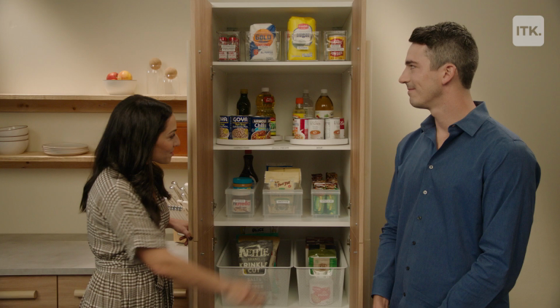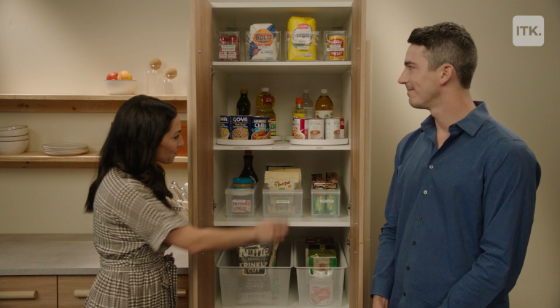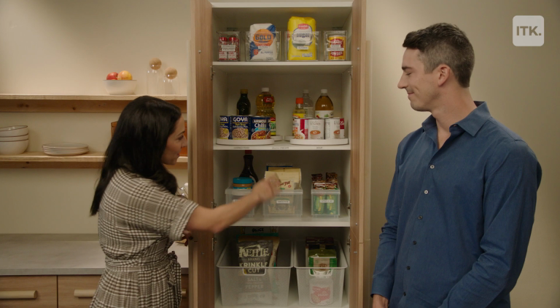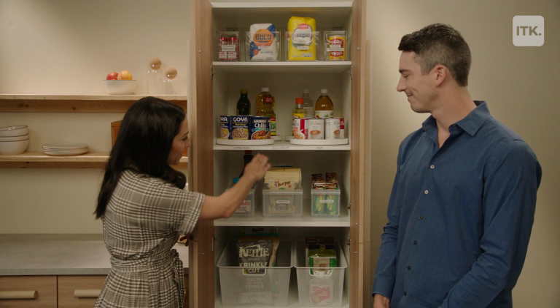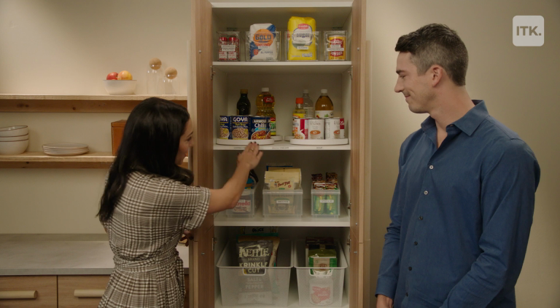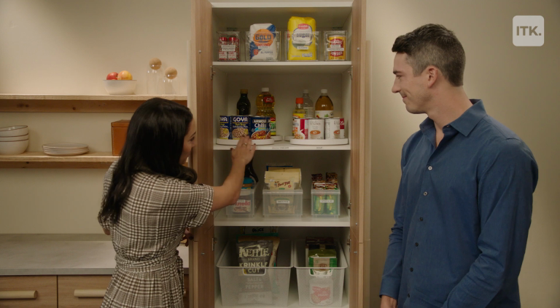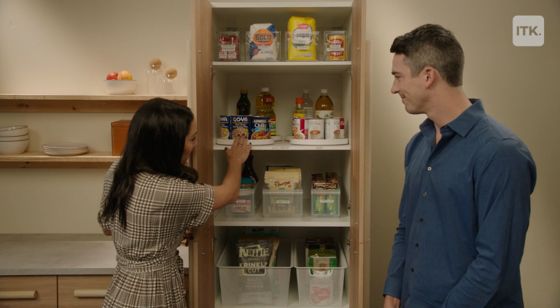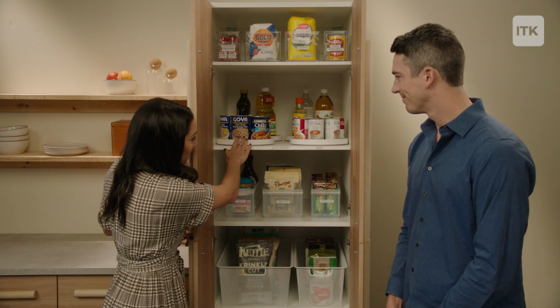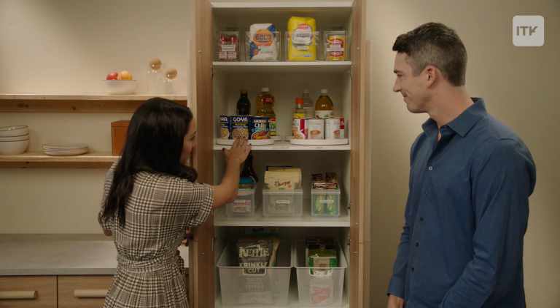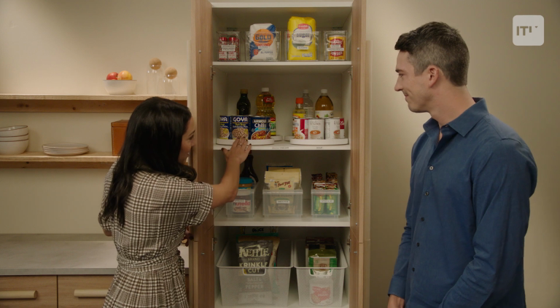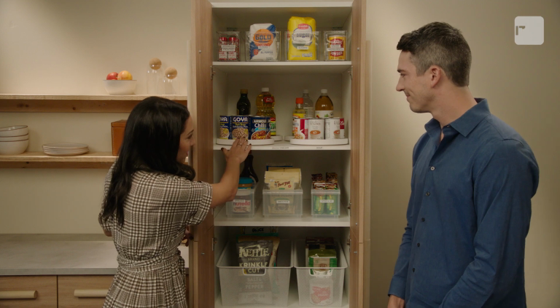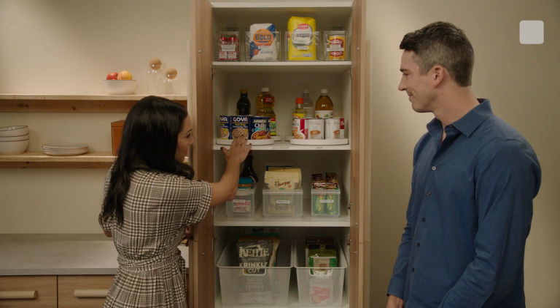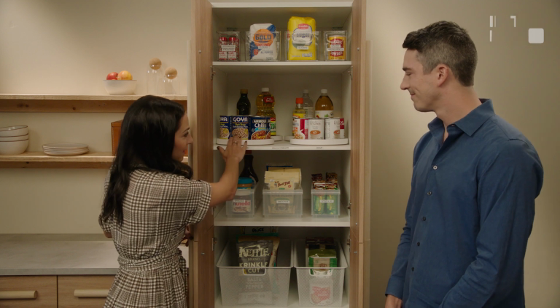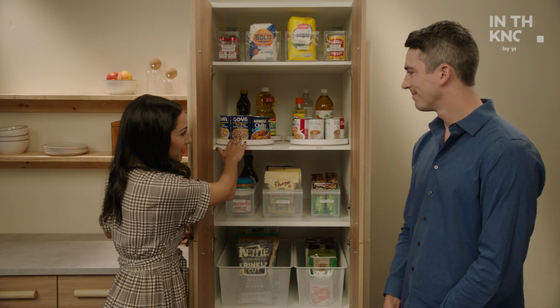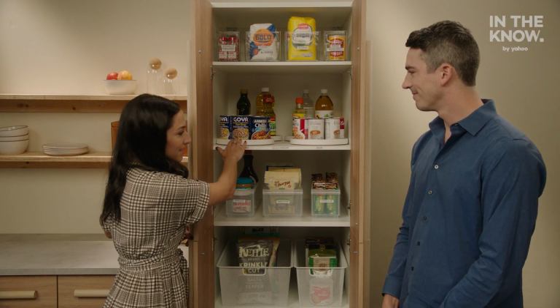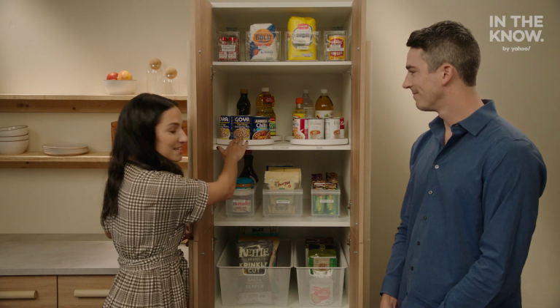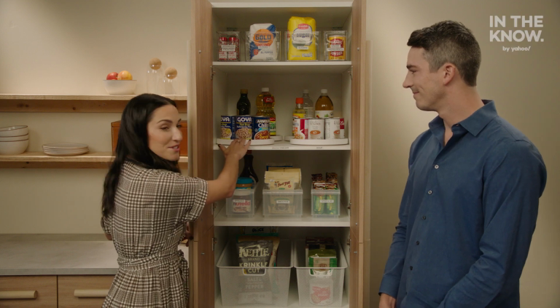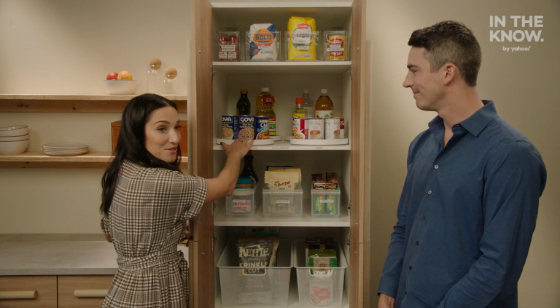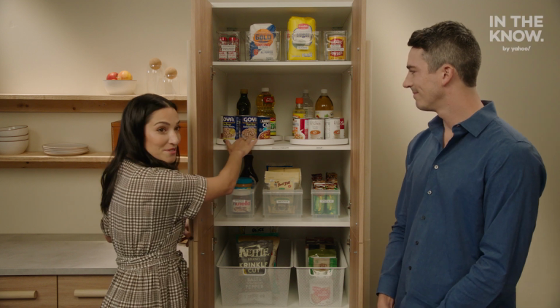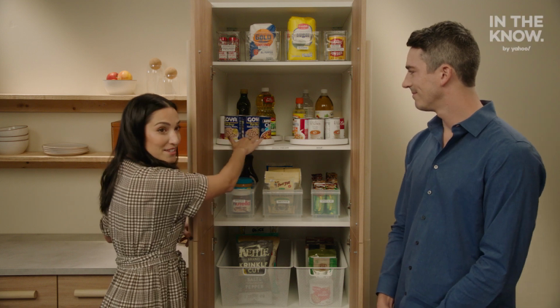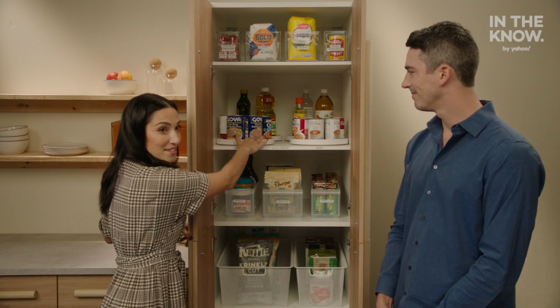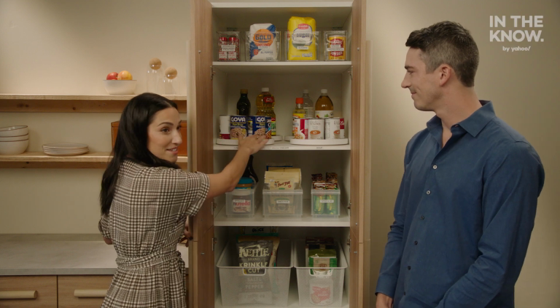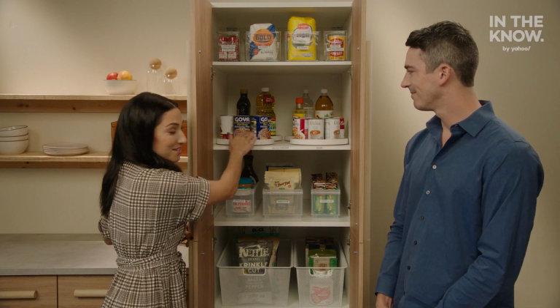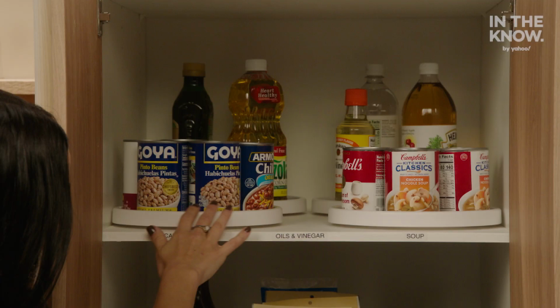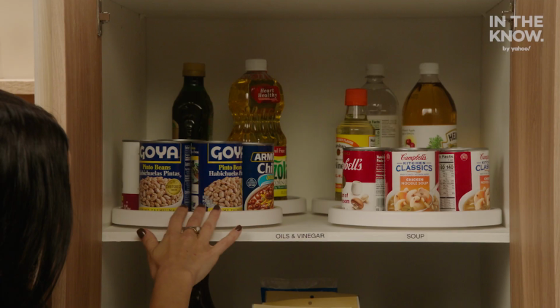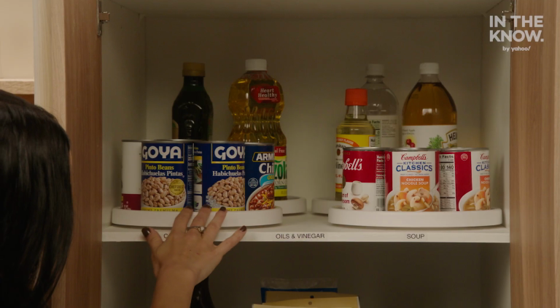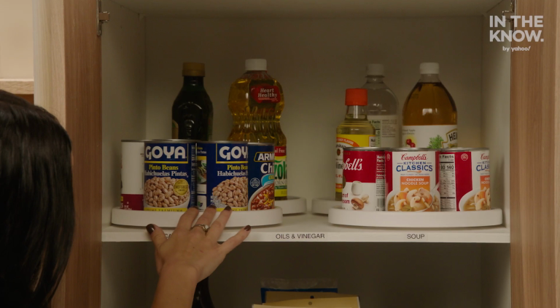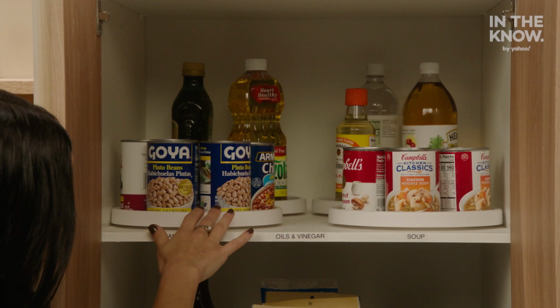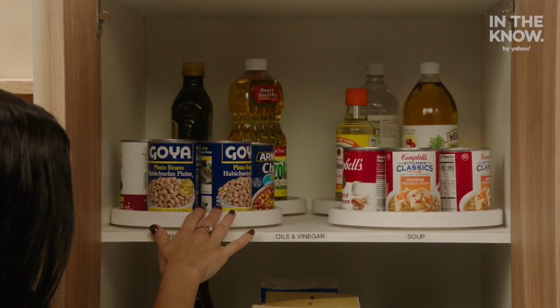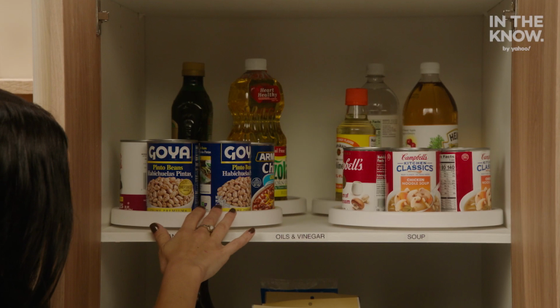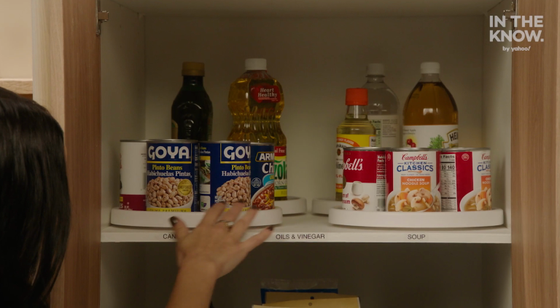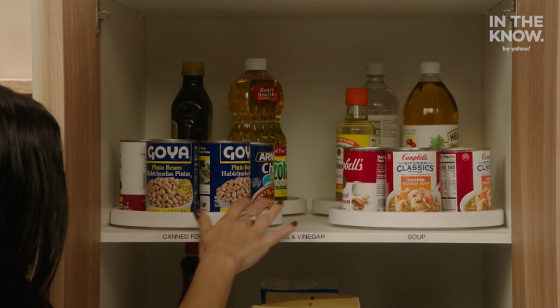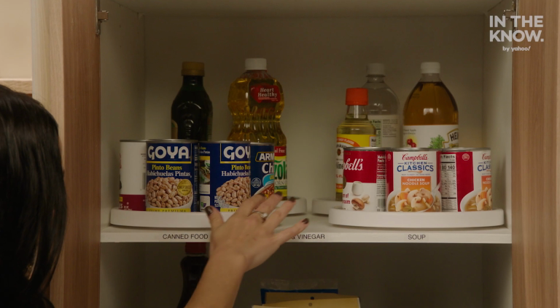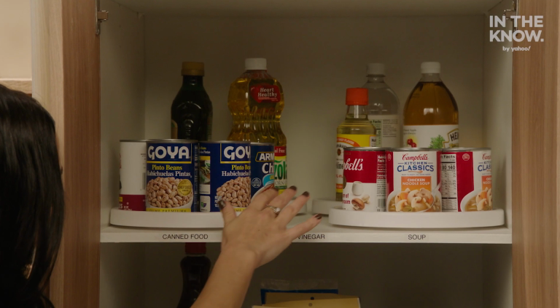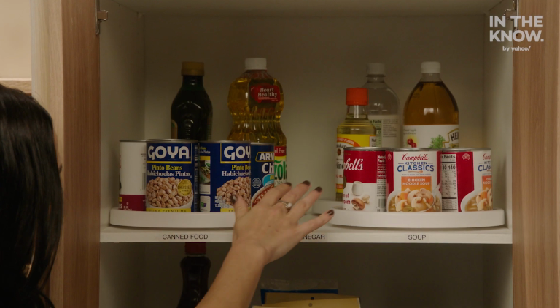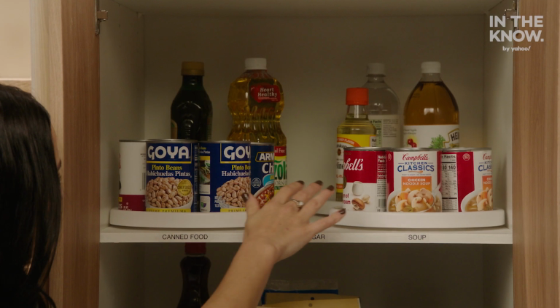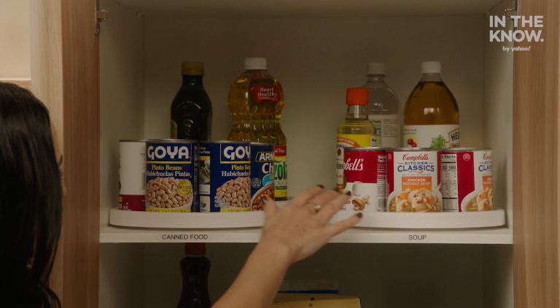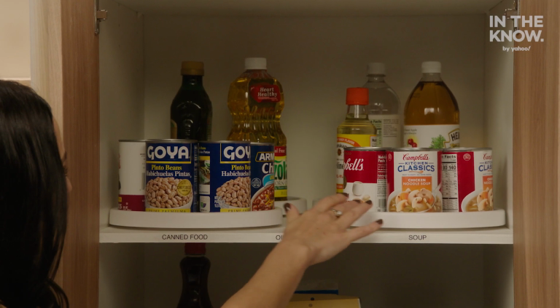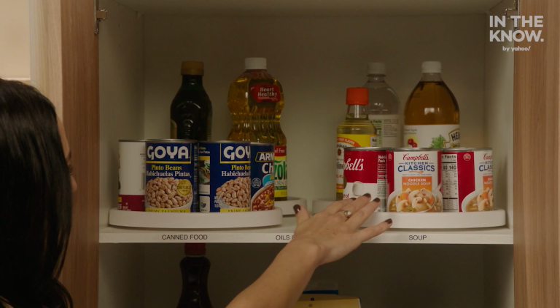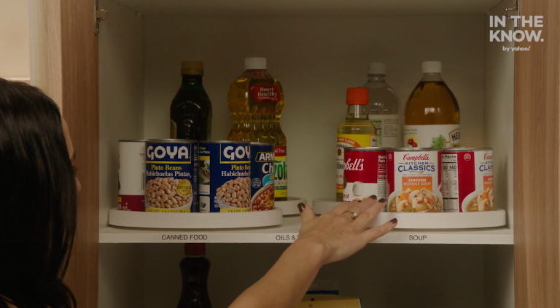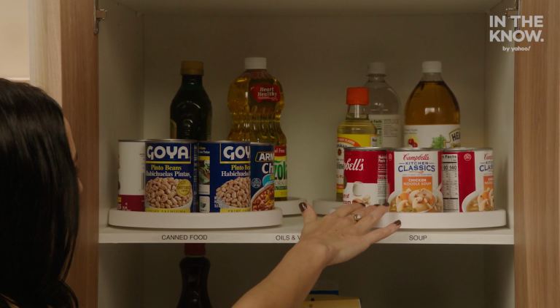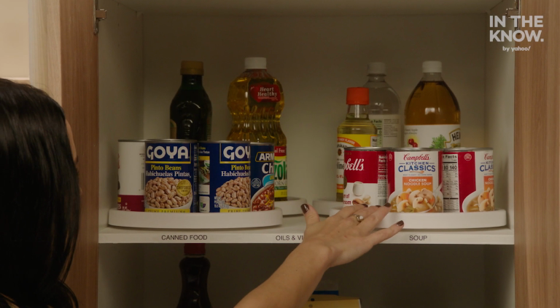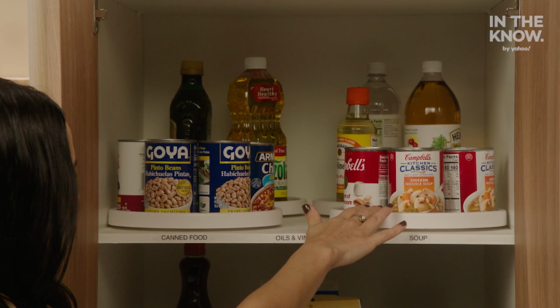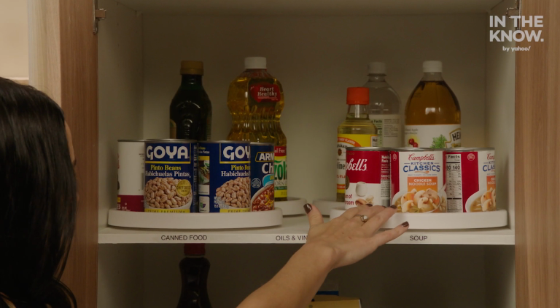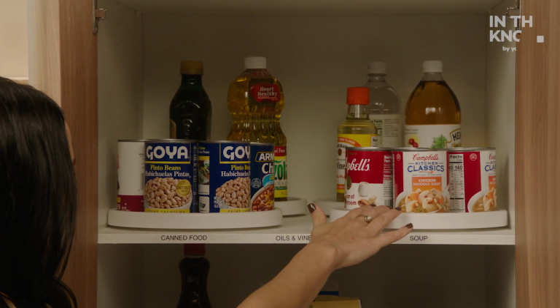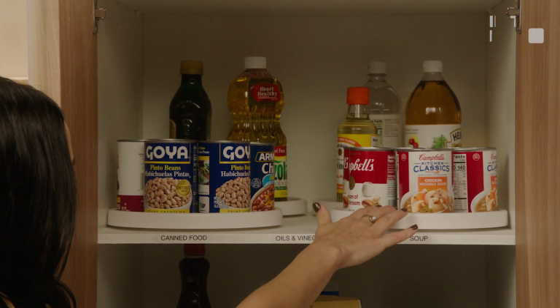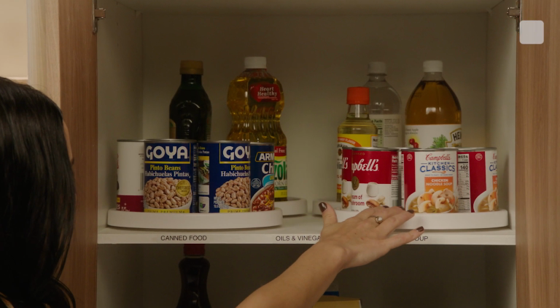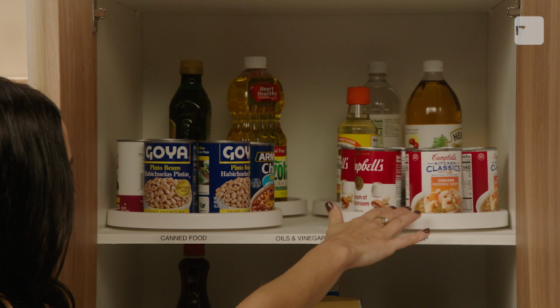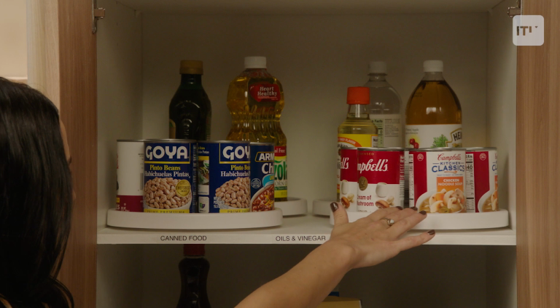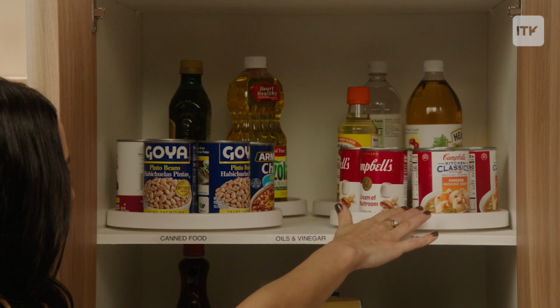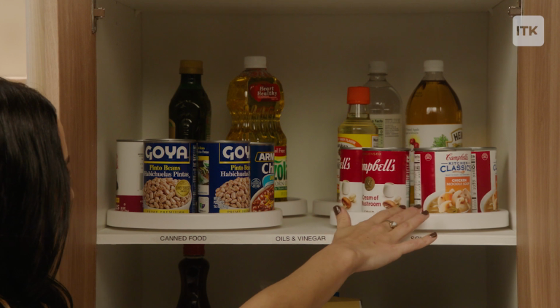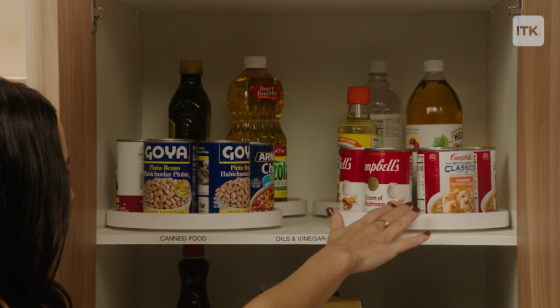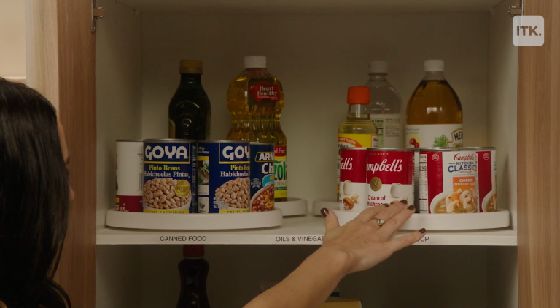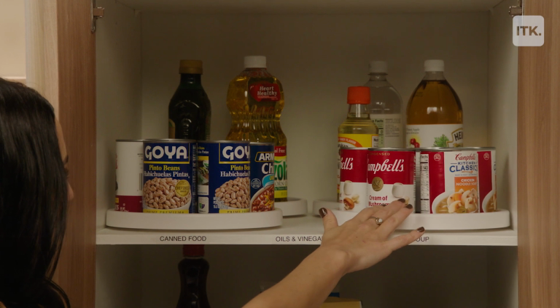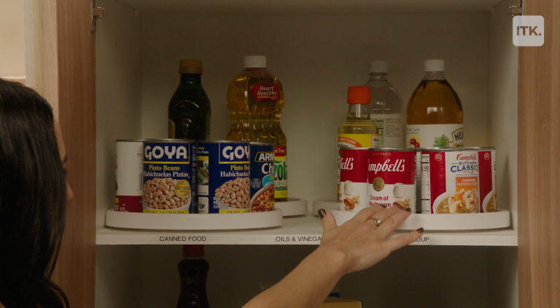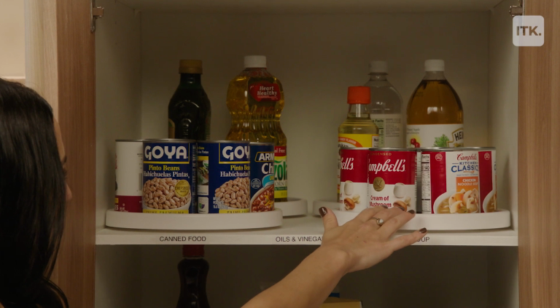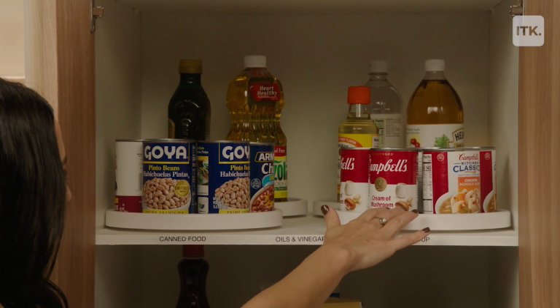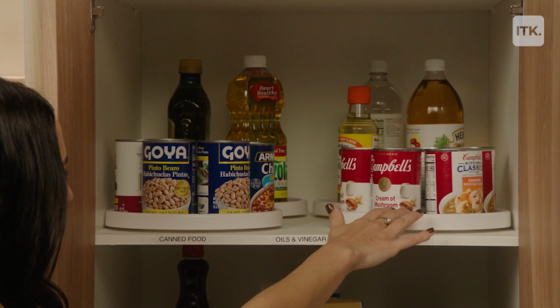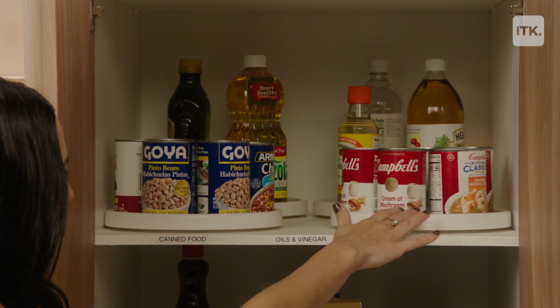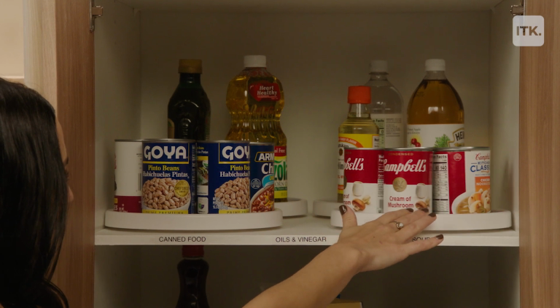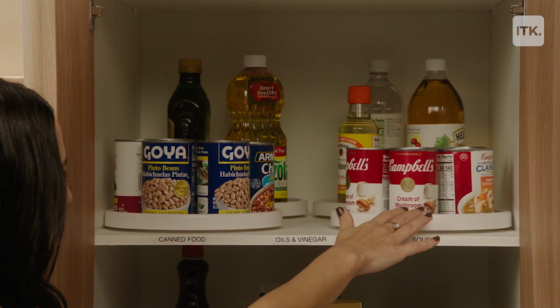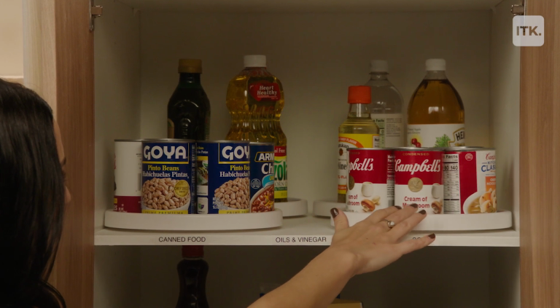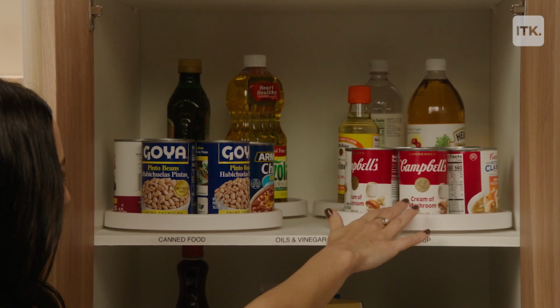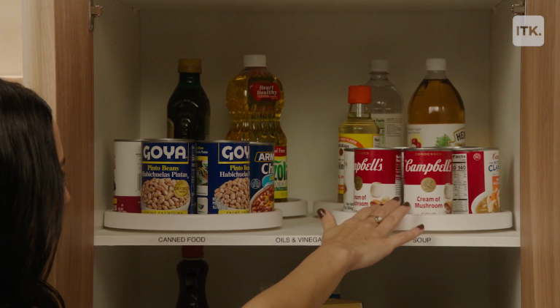Right here we're using Lazy Susans. Here we're storing vinegars, oils, canned goods, and soups.